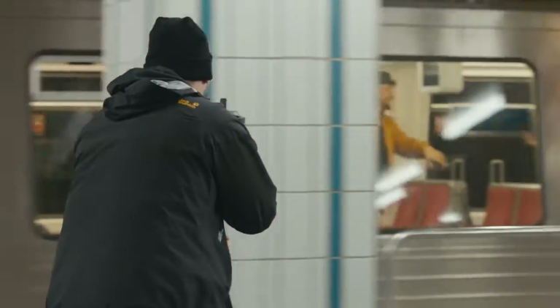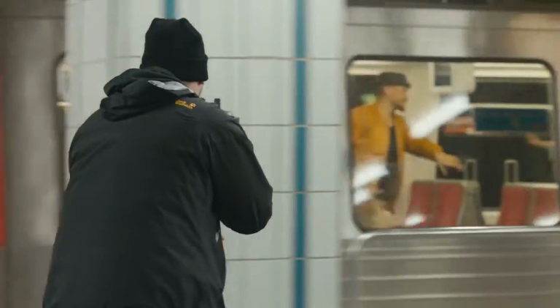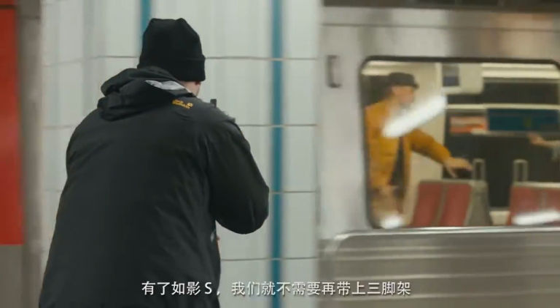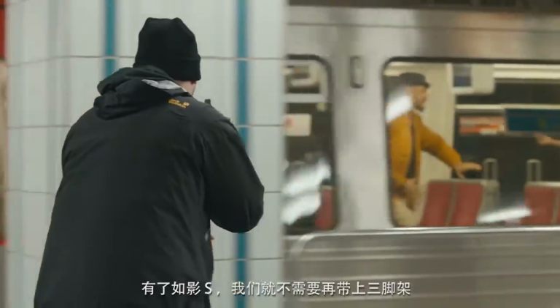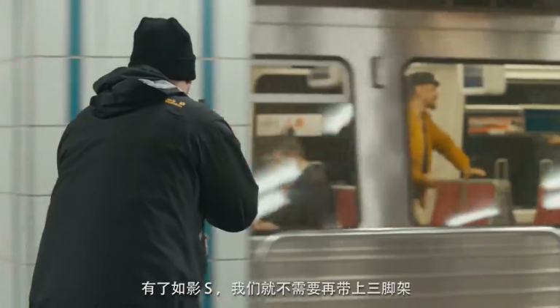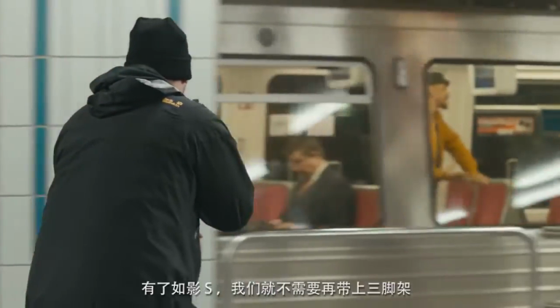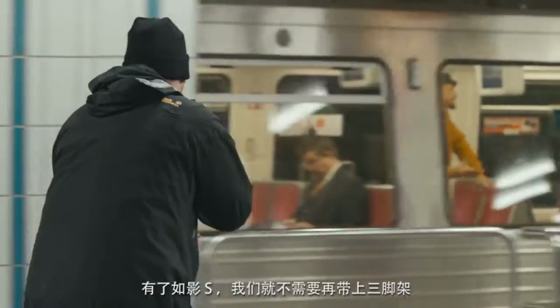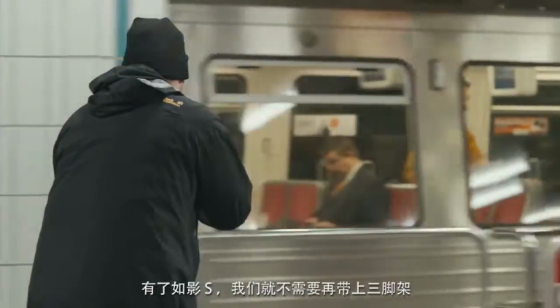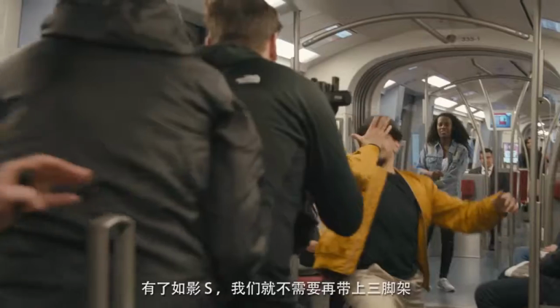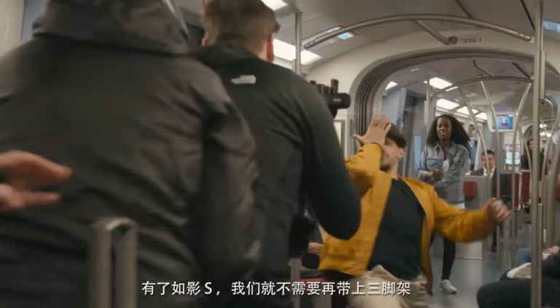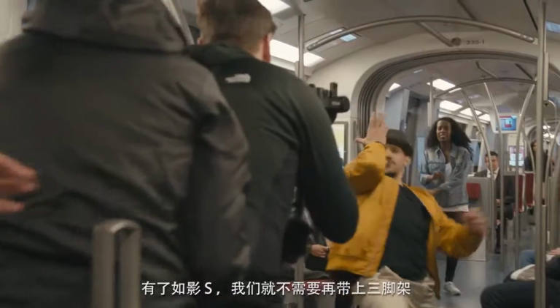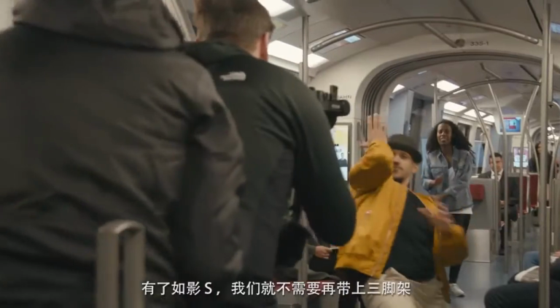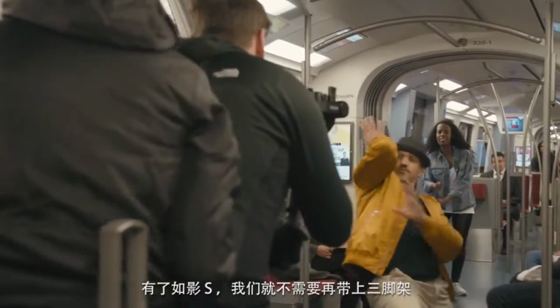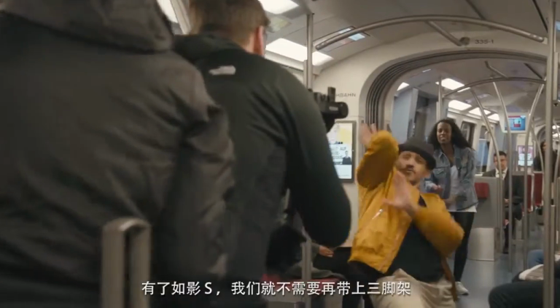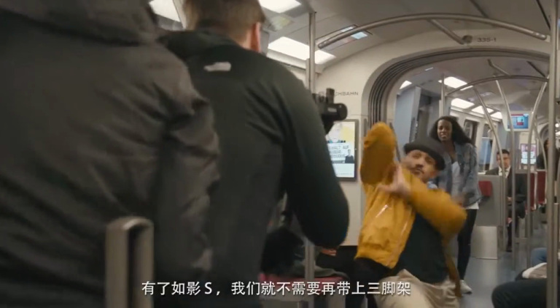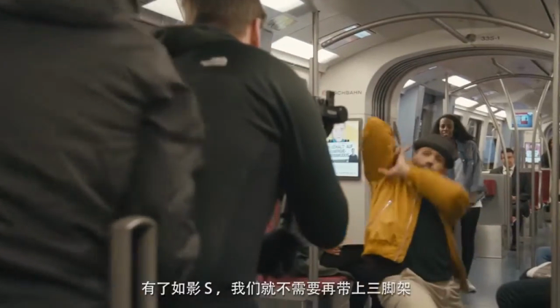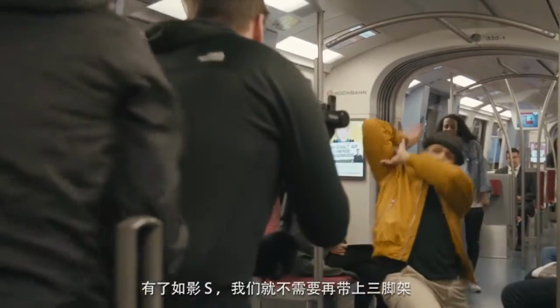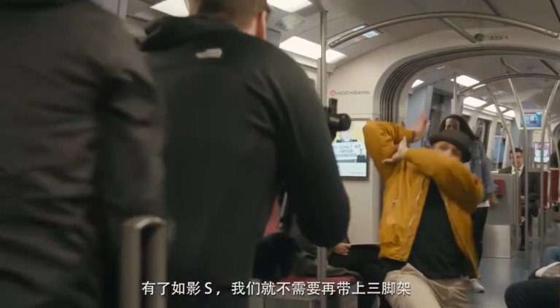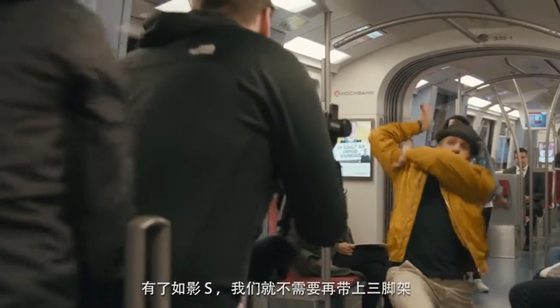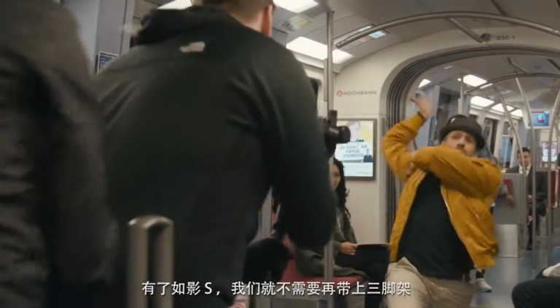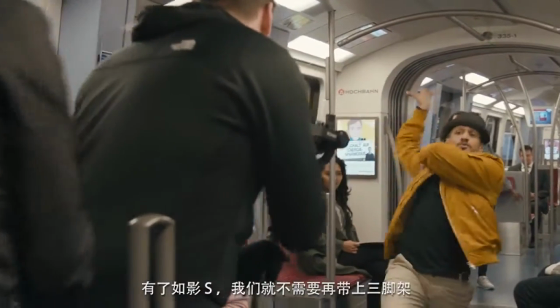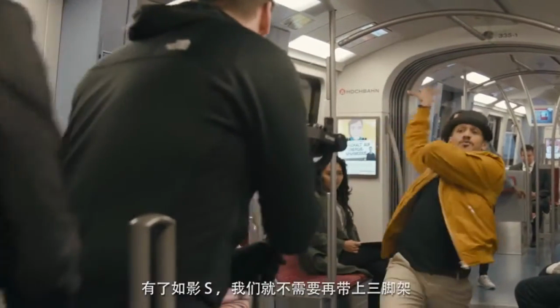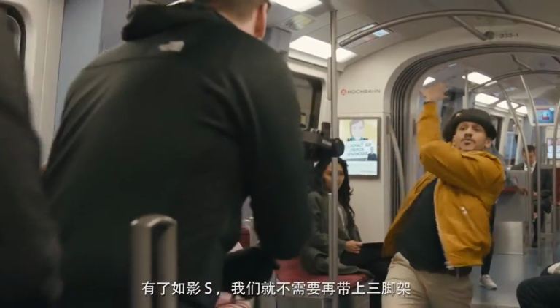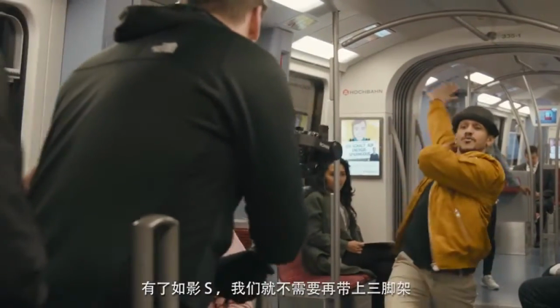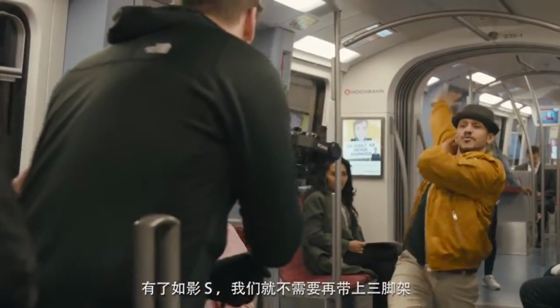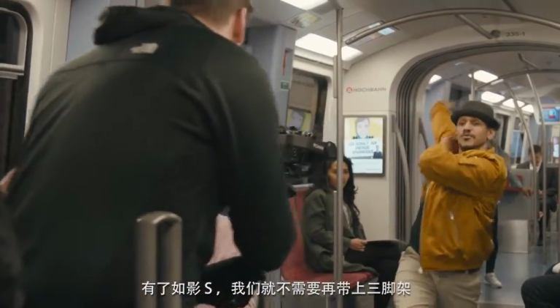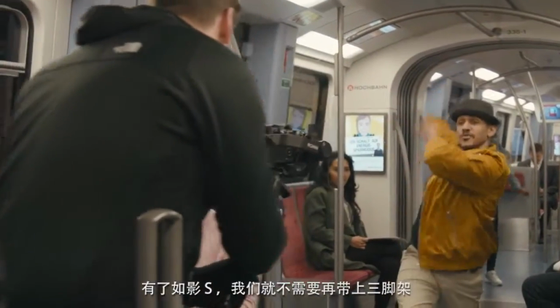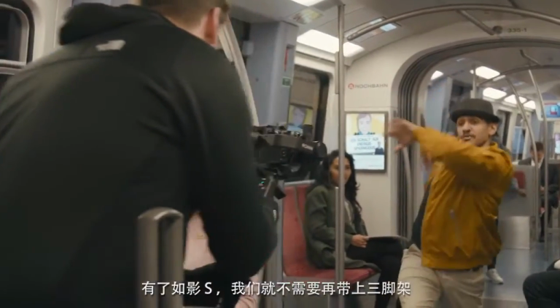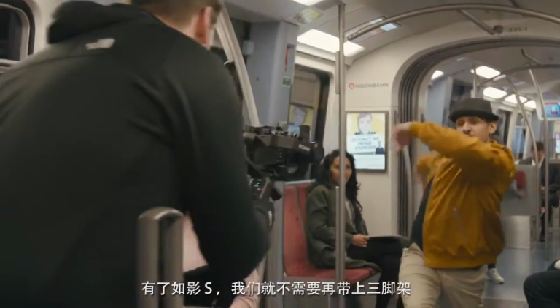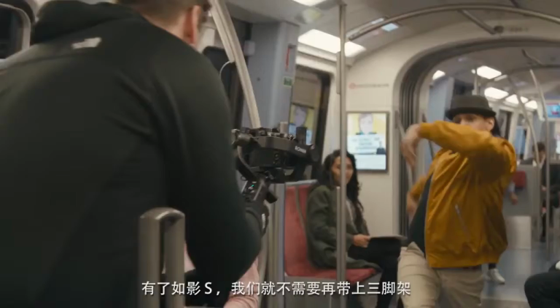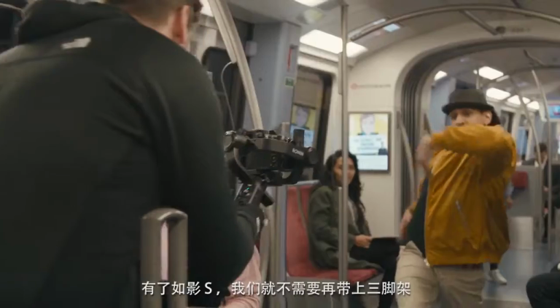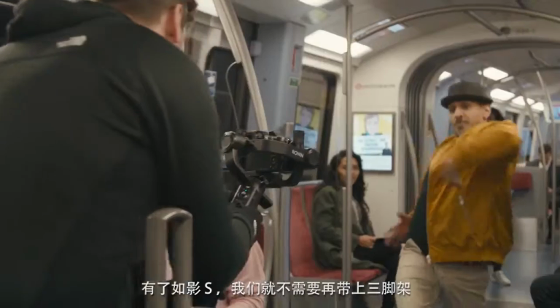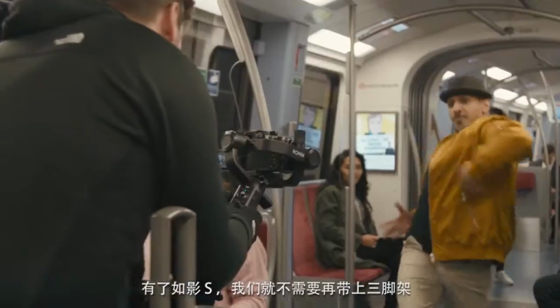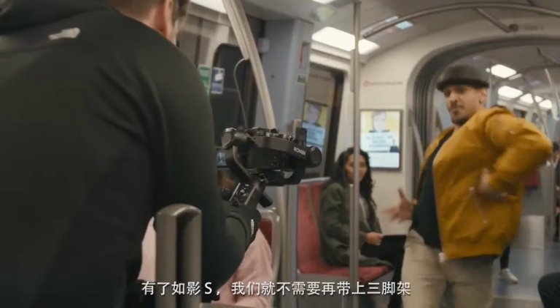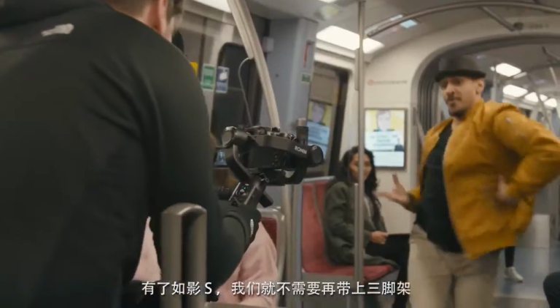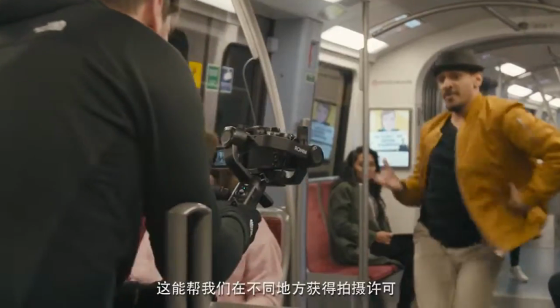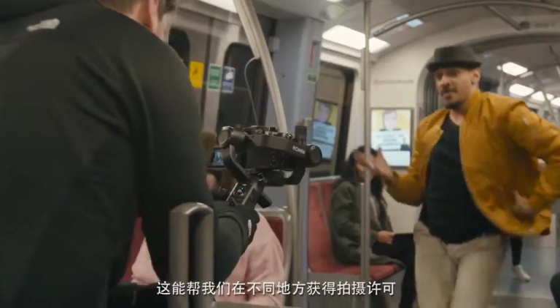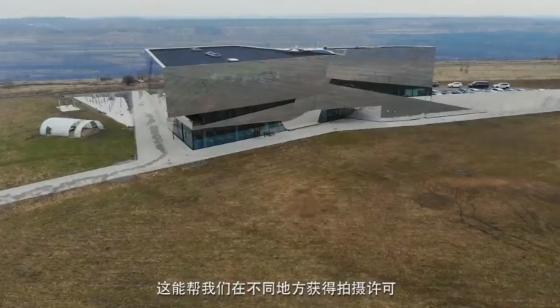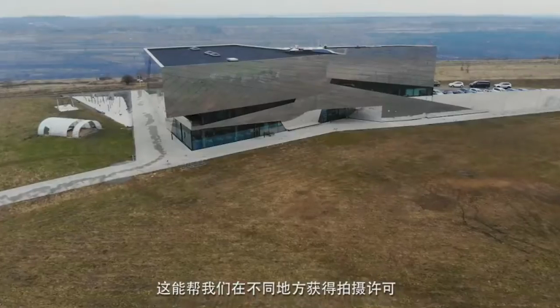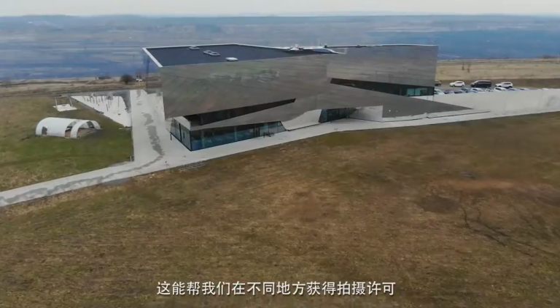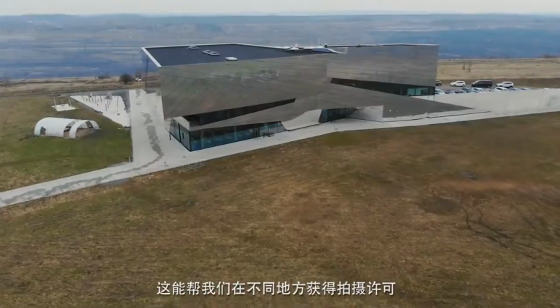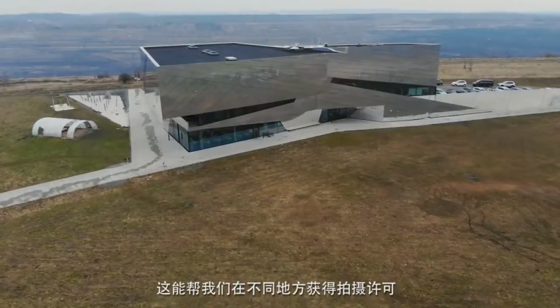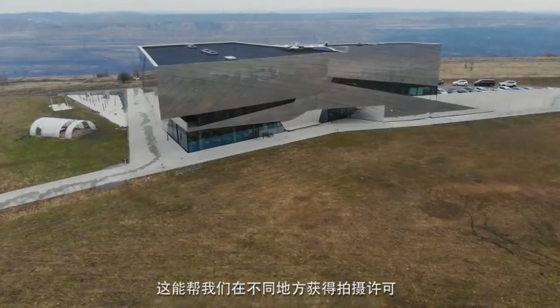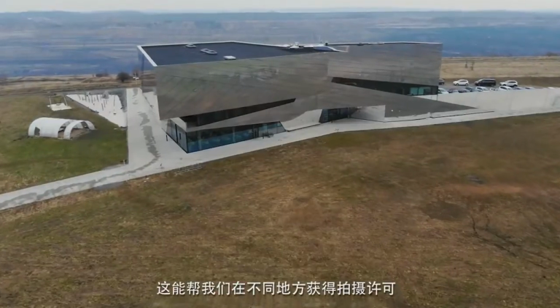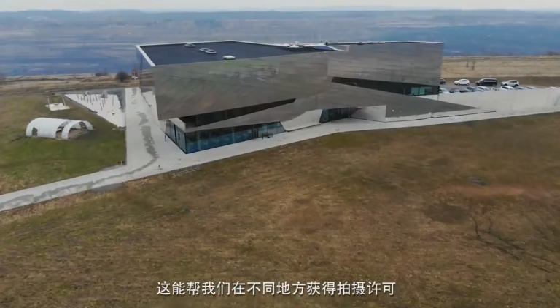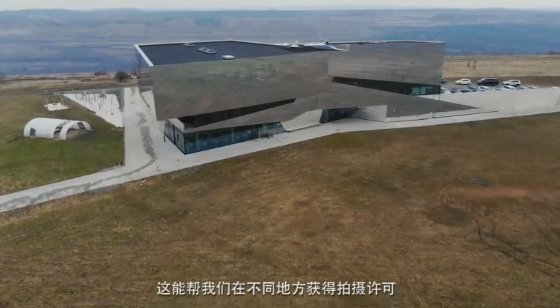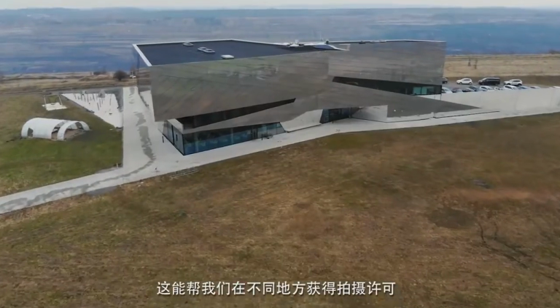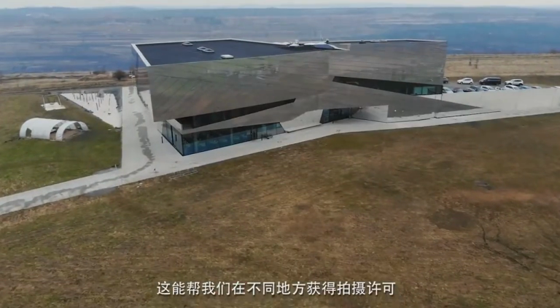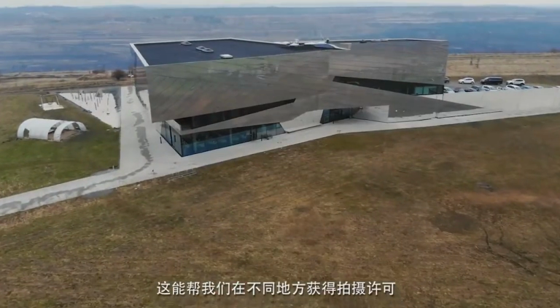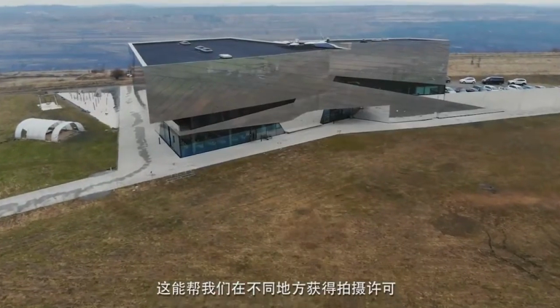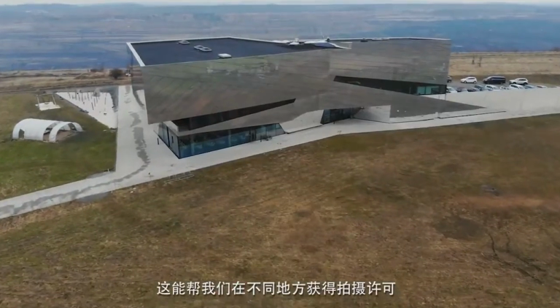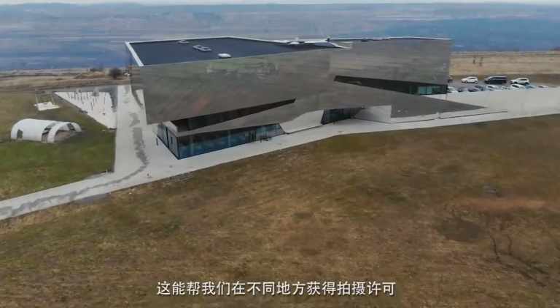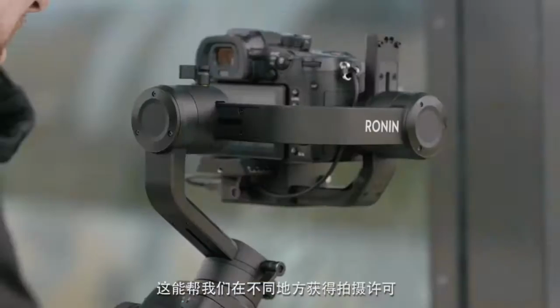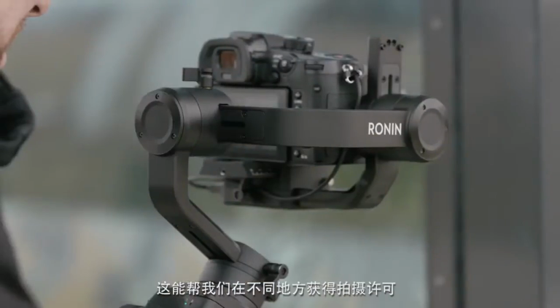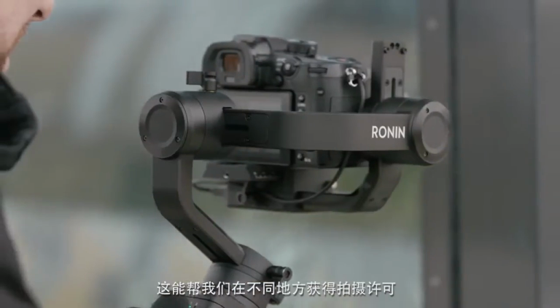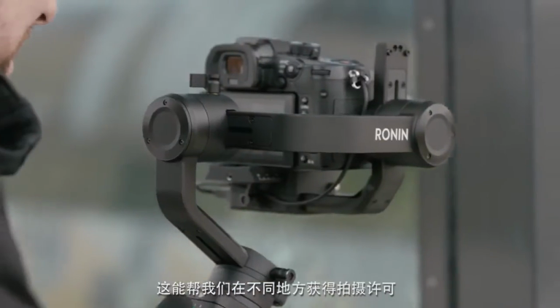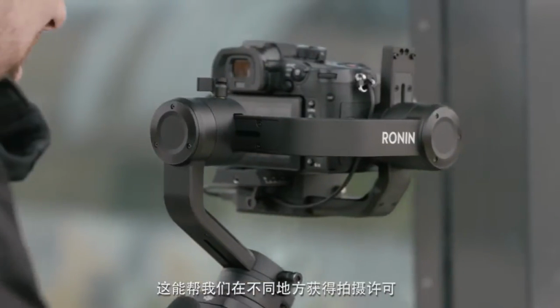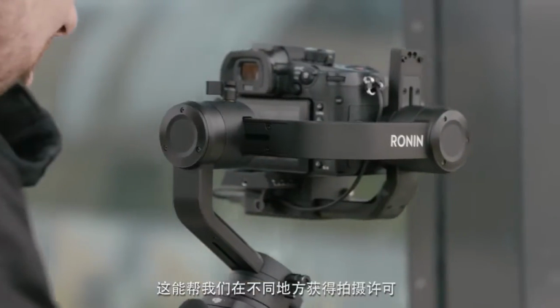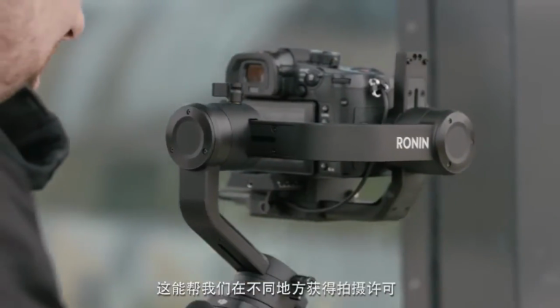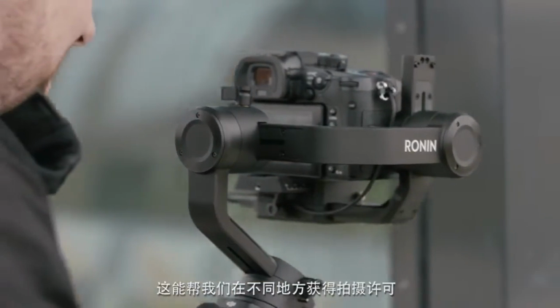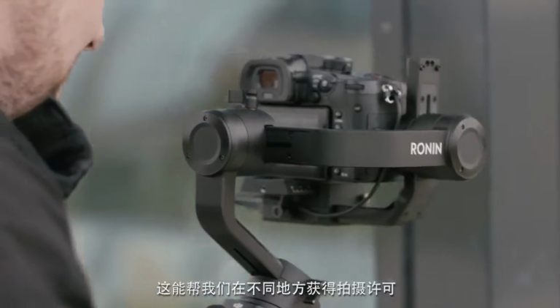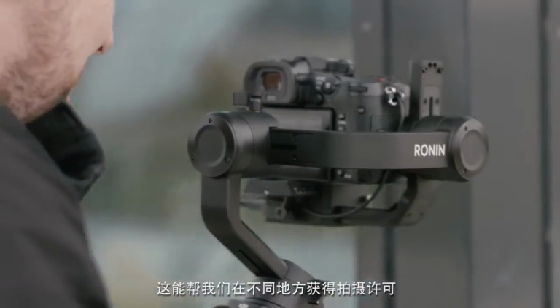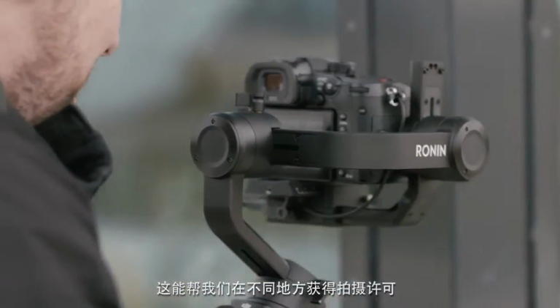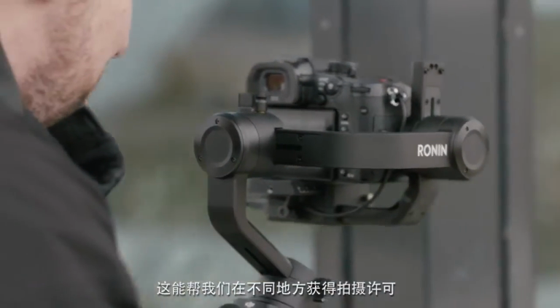Working with the Ronin-S also allowed us to leave the tripod behind. This helped a lot to get the shooting permits for the different locations.